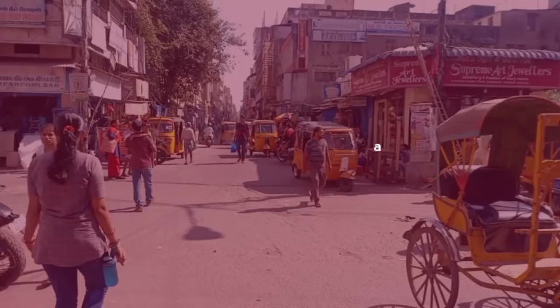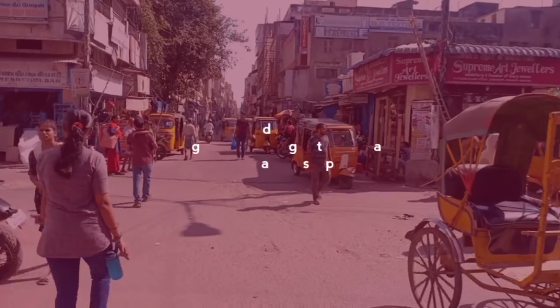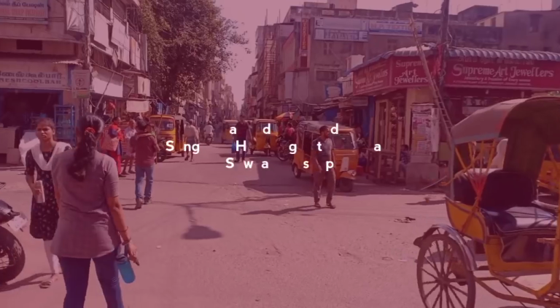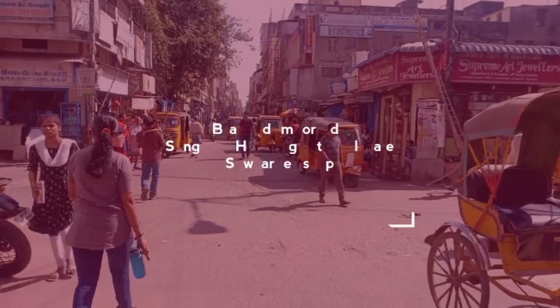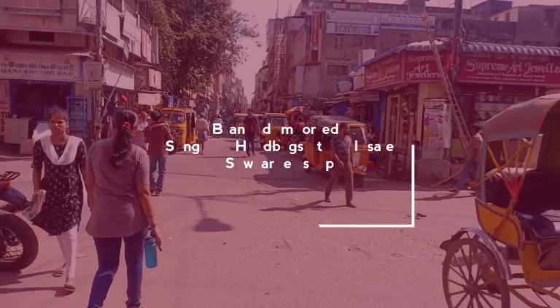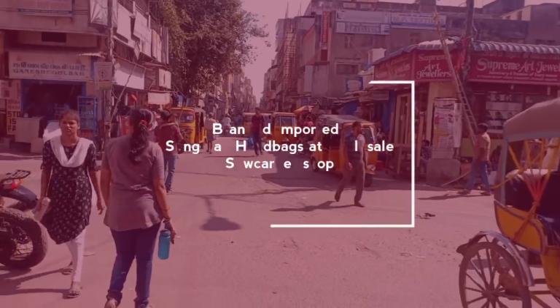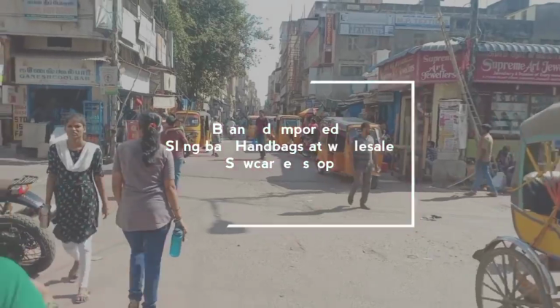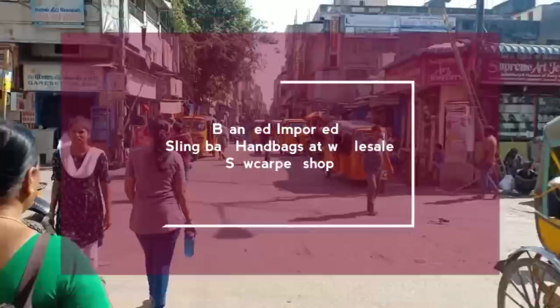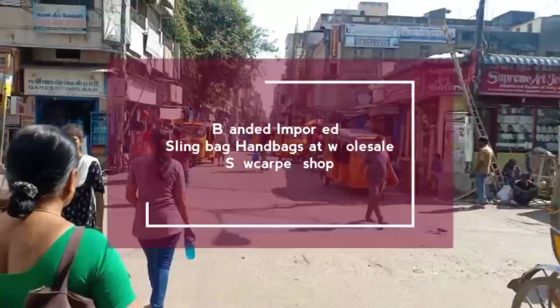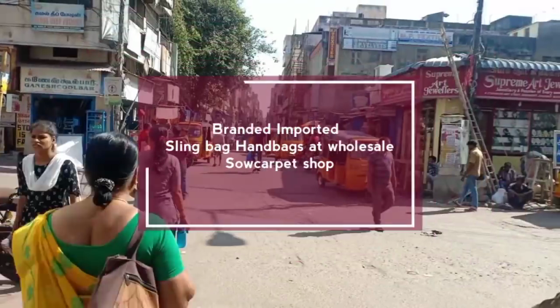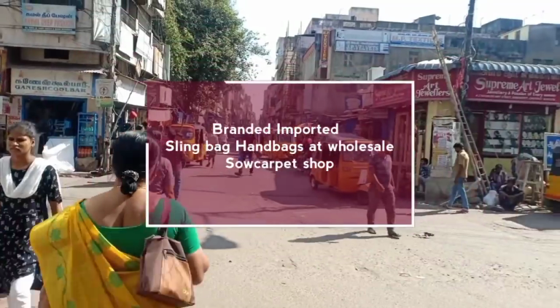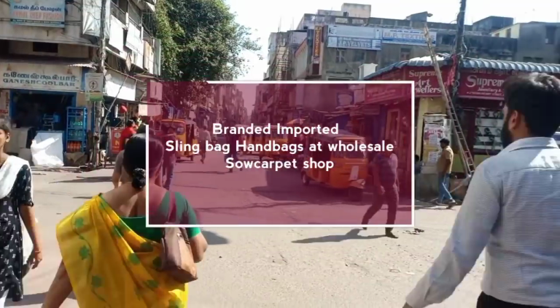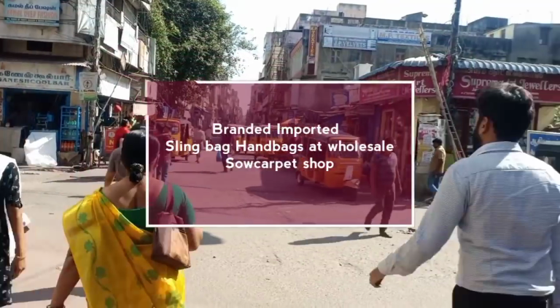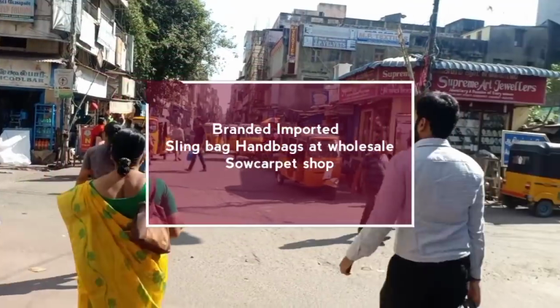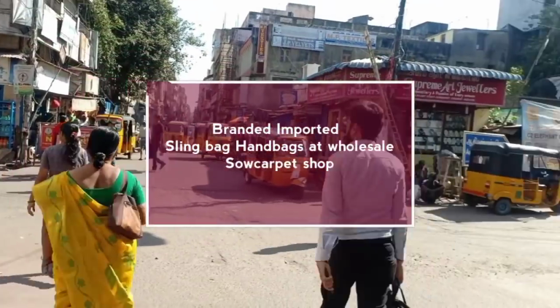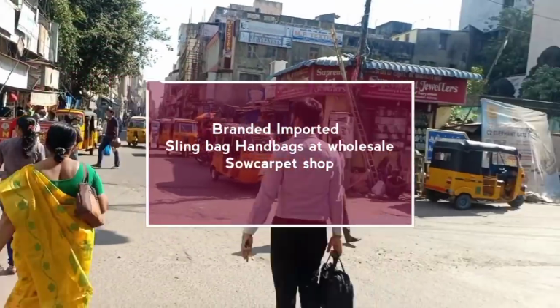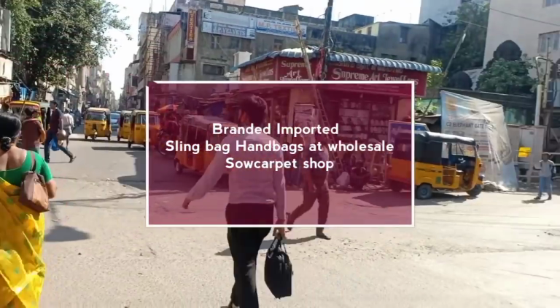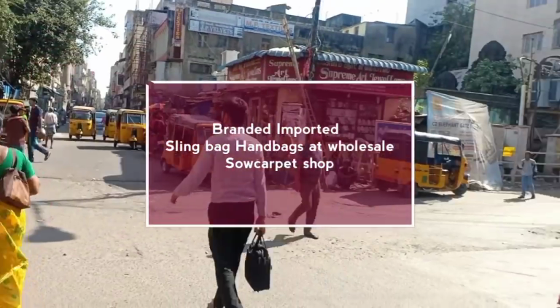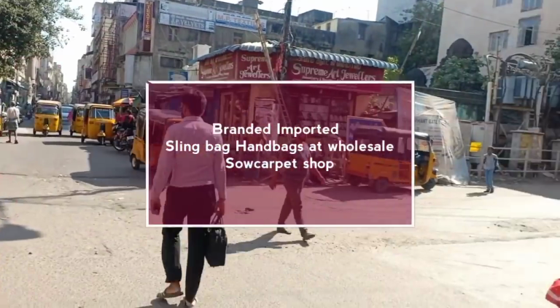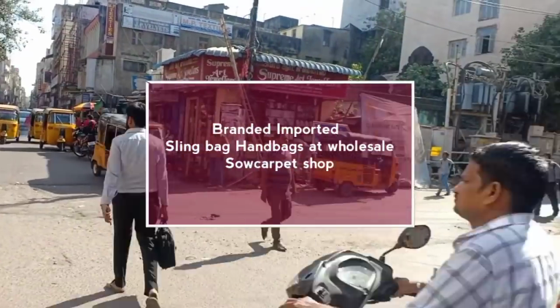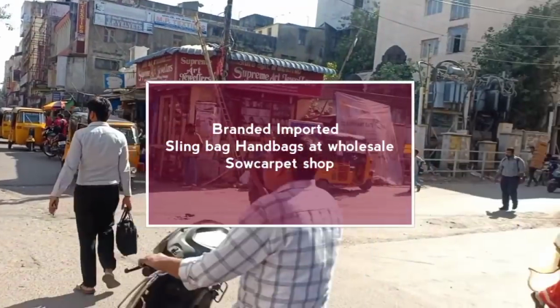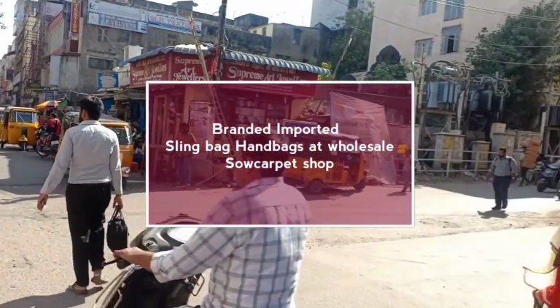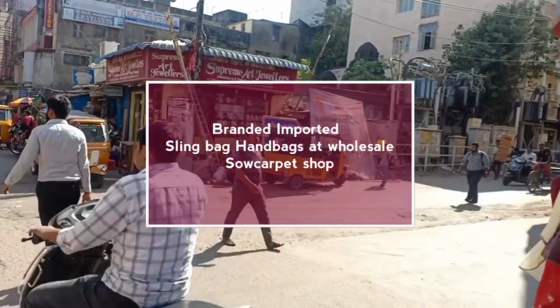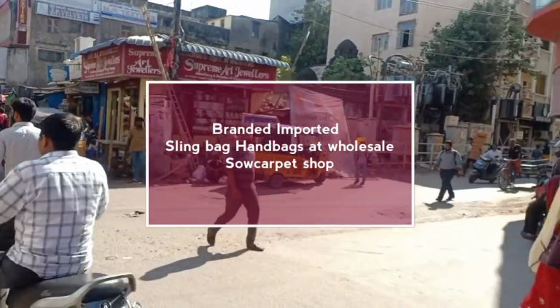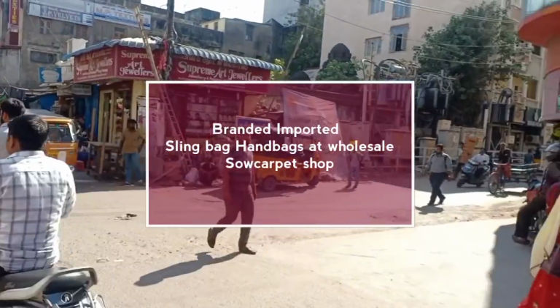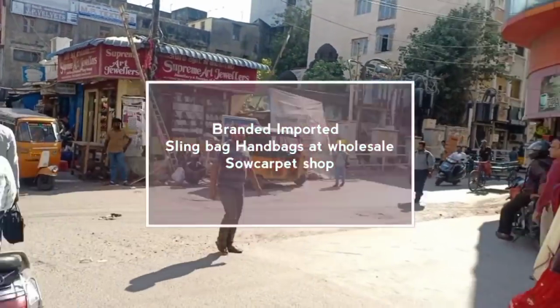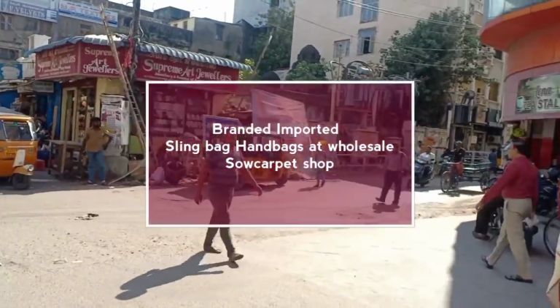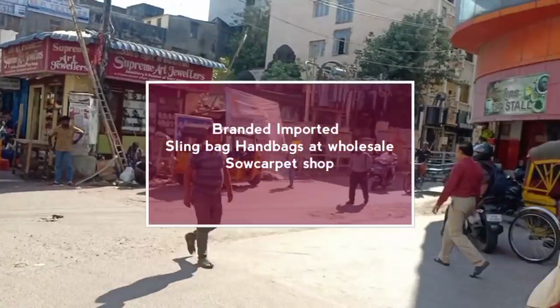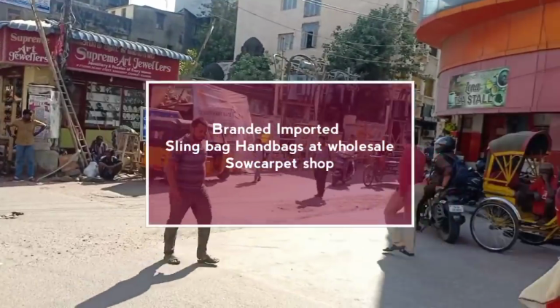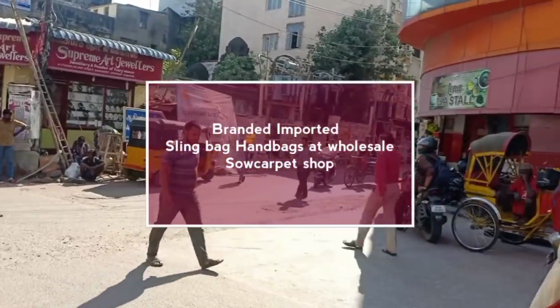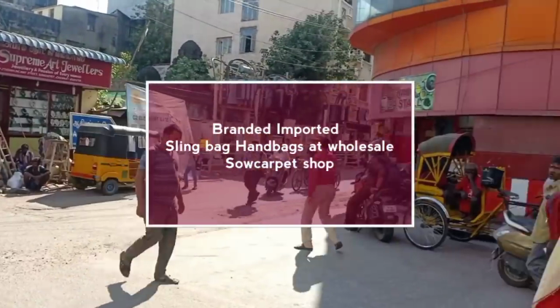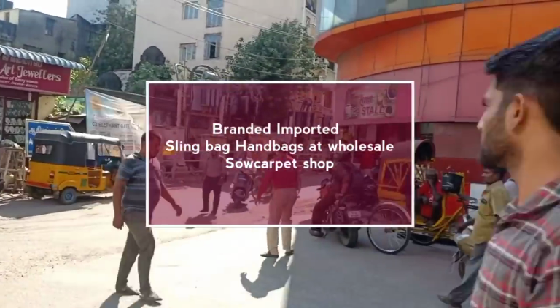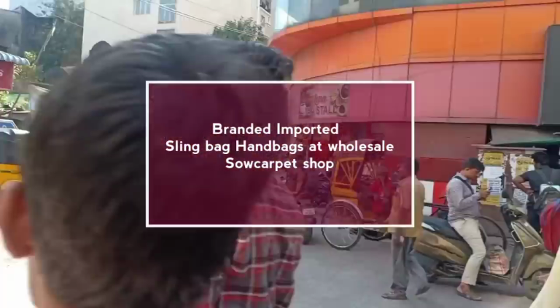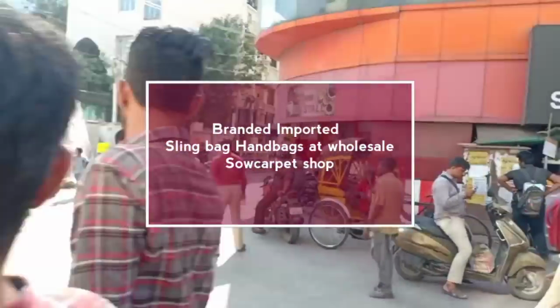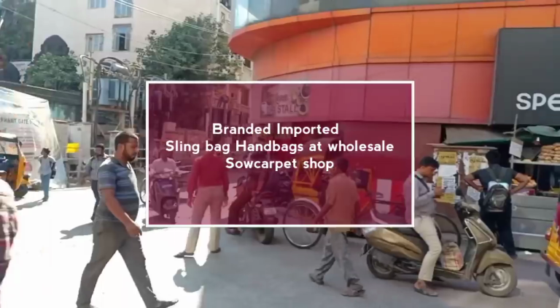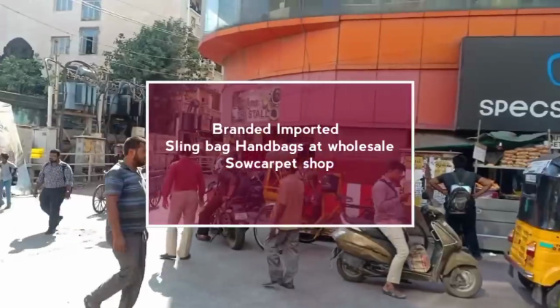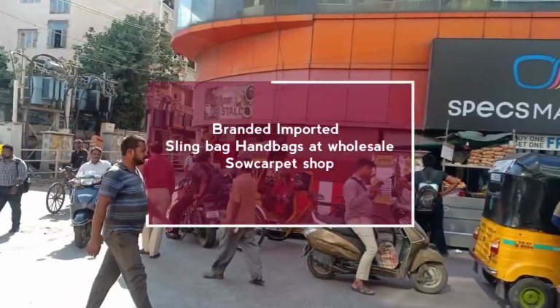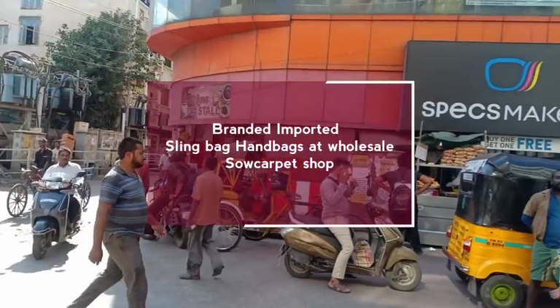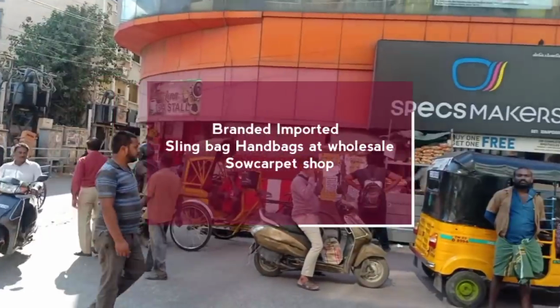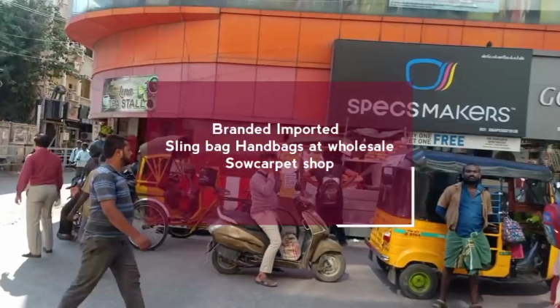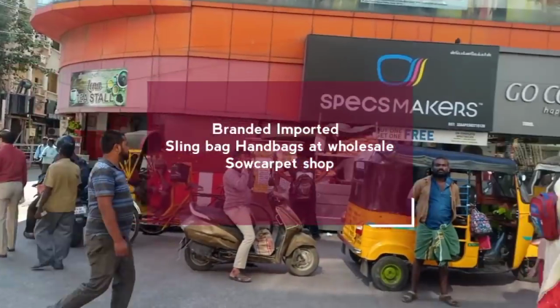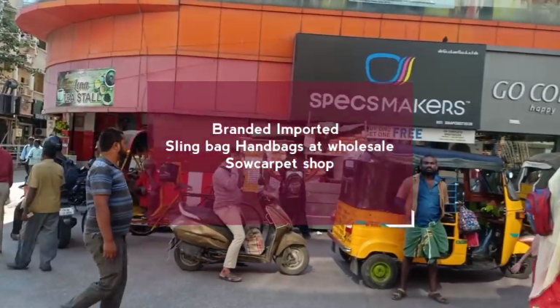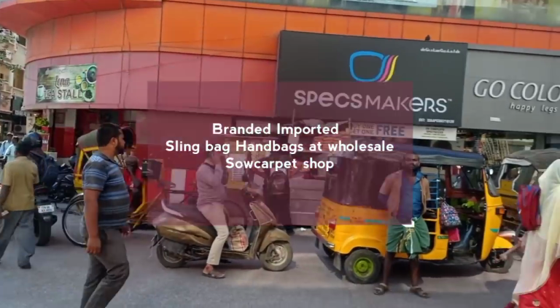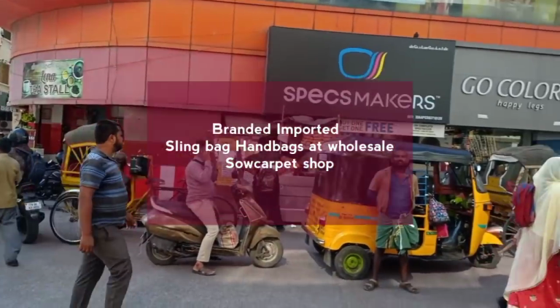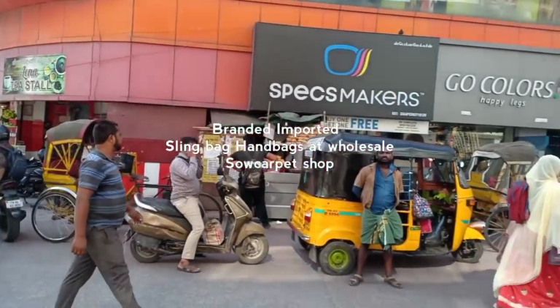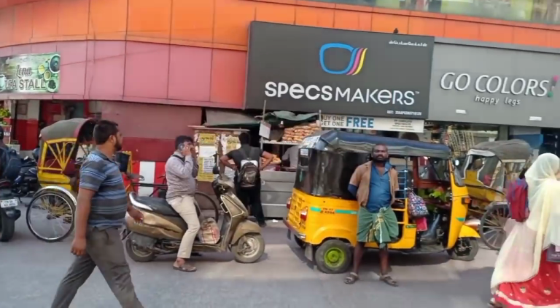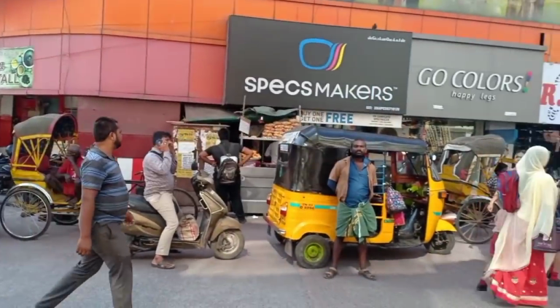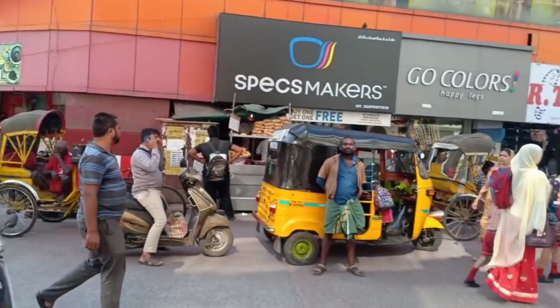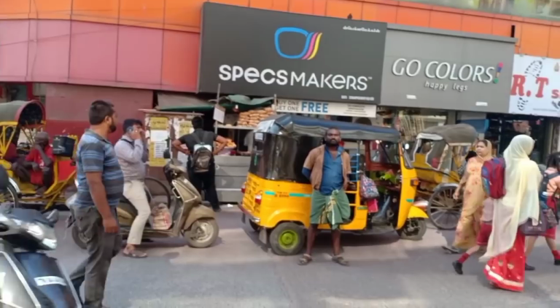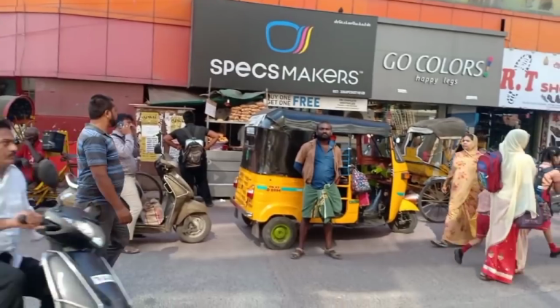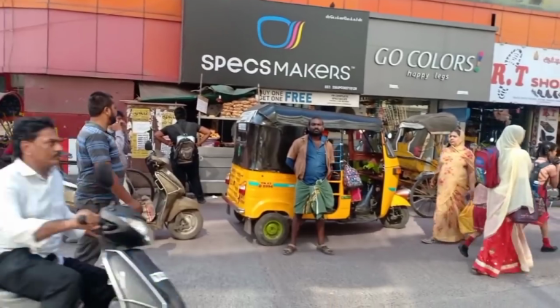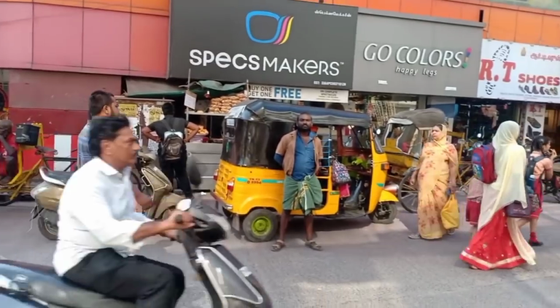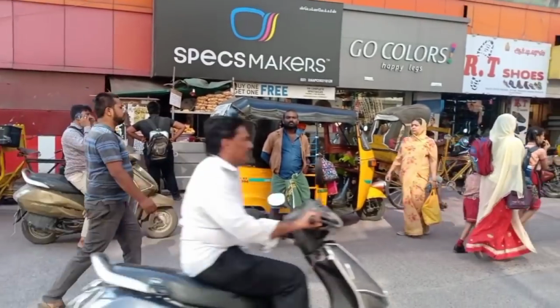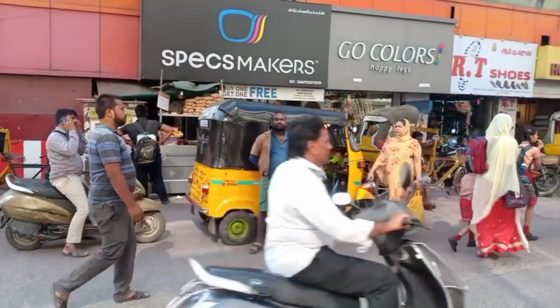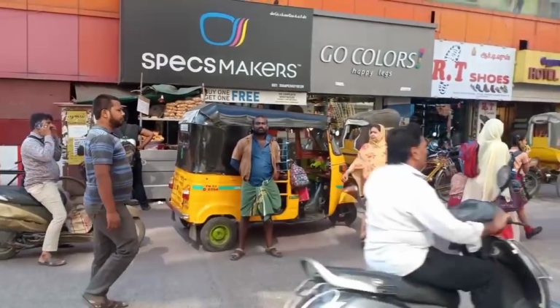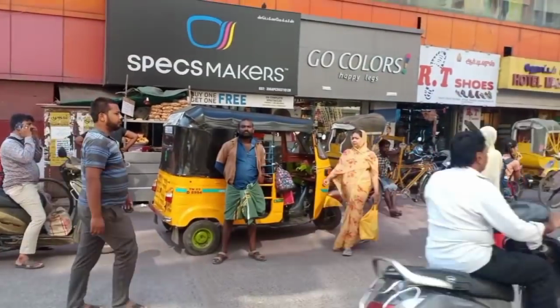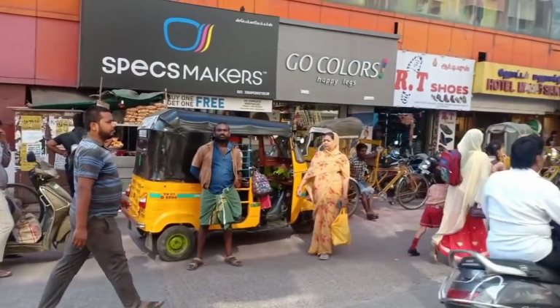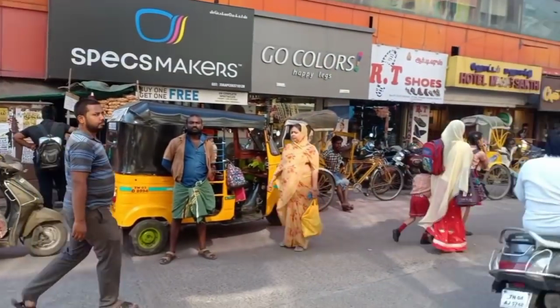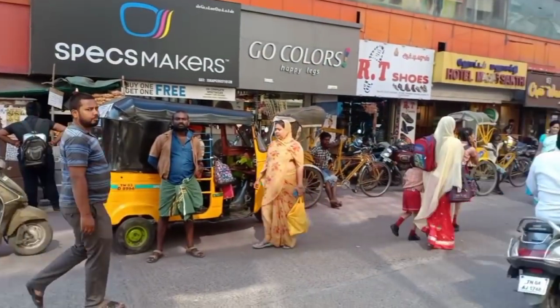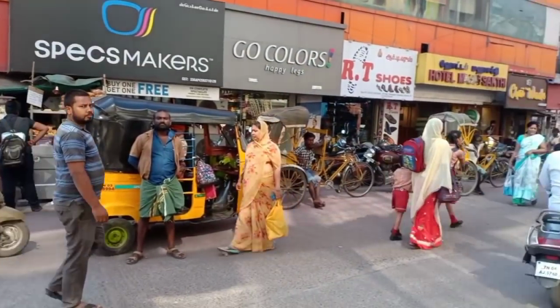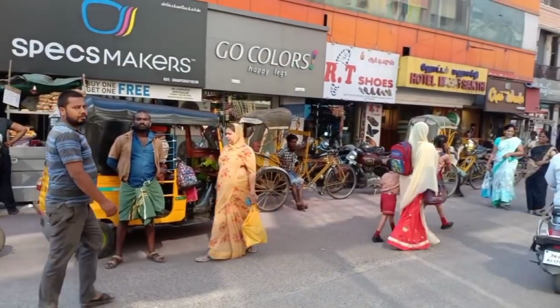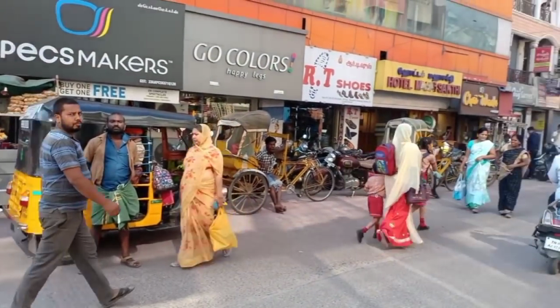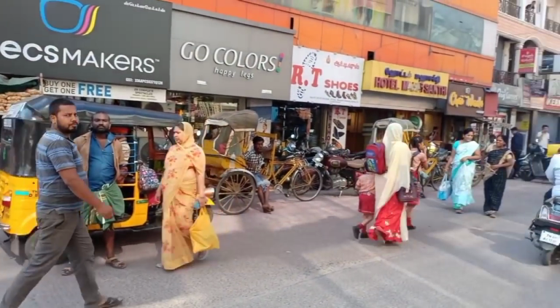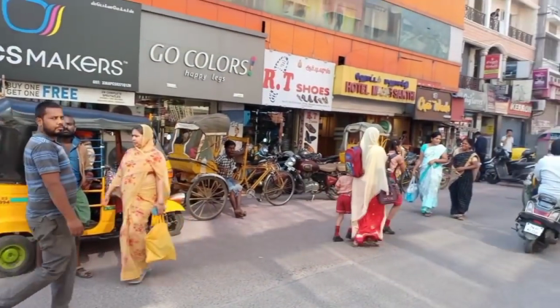Hi! Hello! Welcome back to our channel, Achoo's Lifestyle. Today, we will pack a great shopping shop.